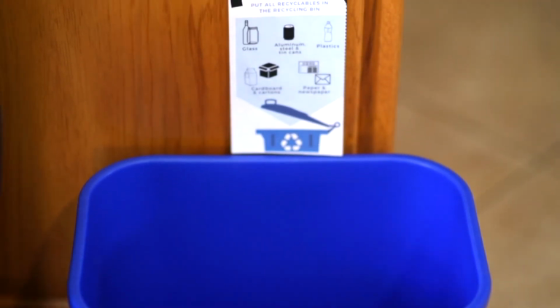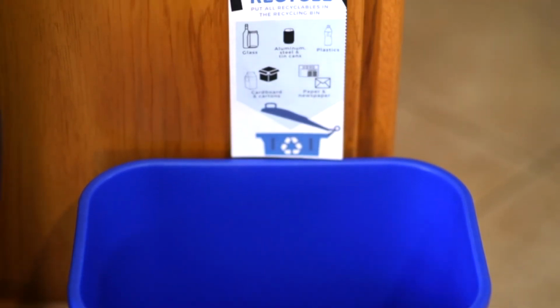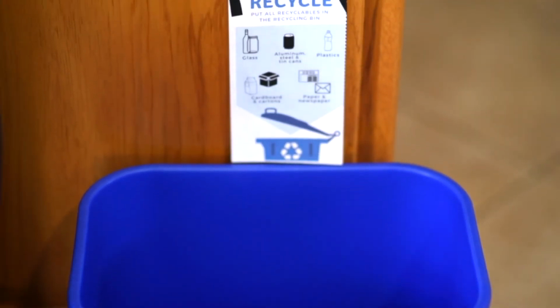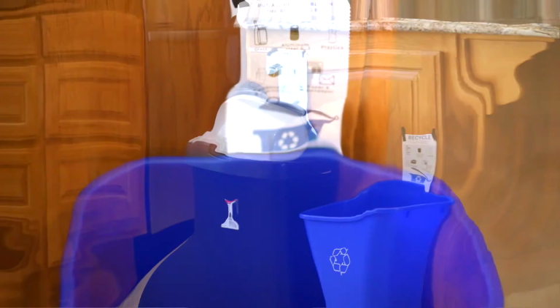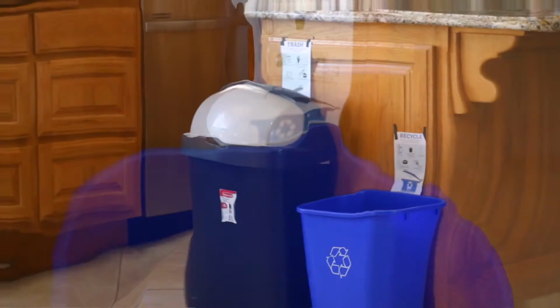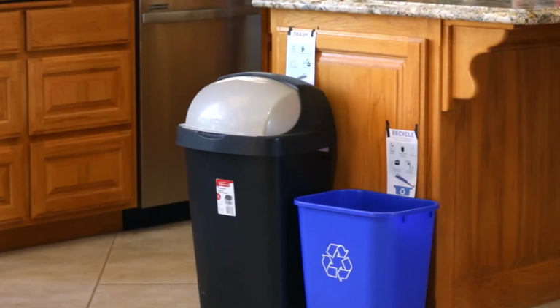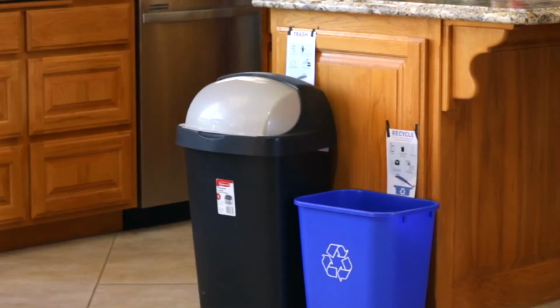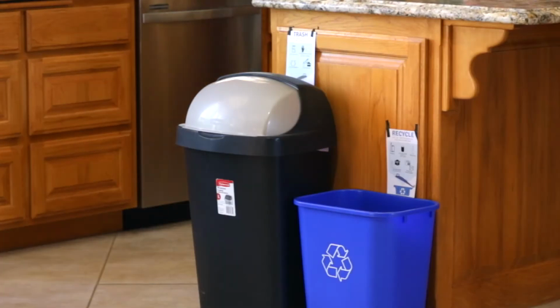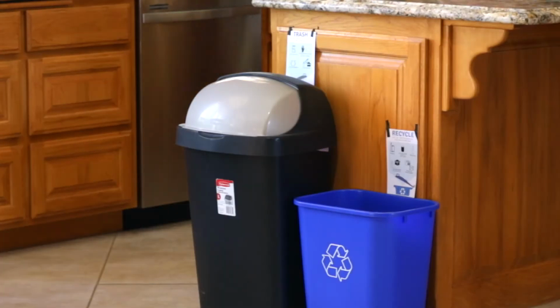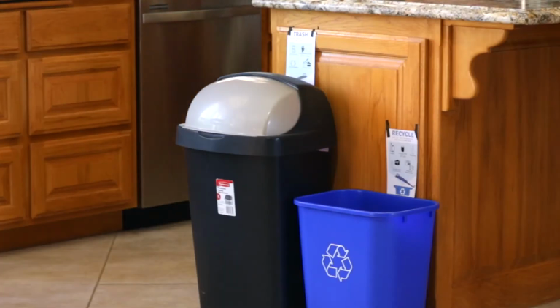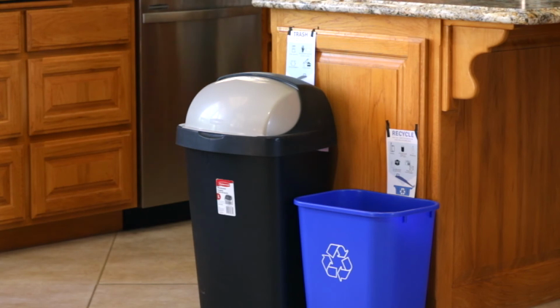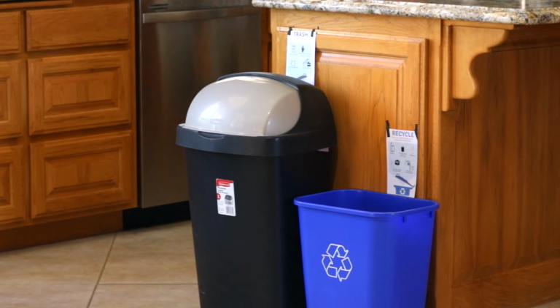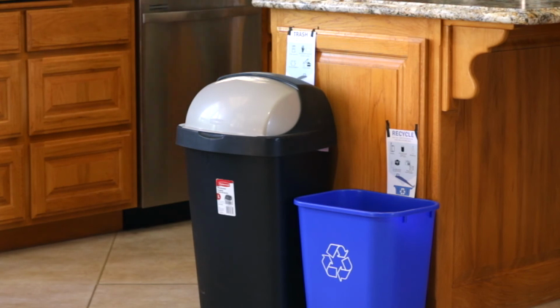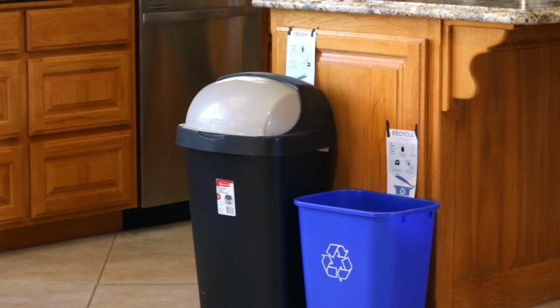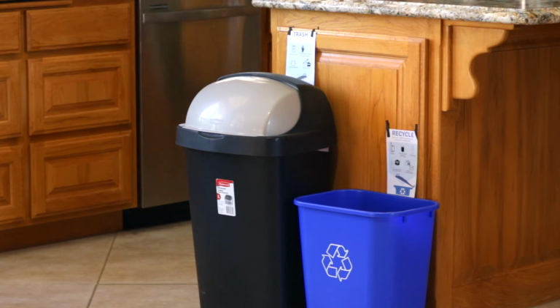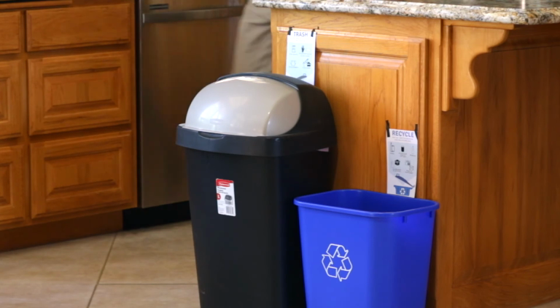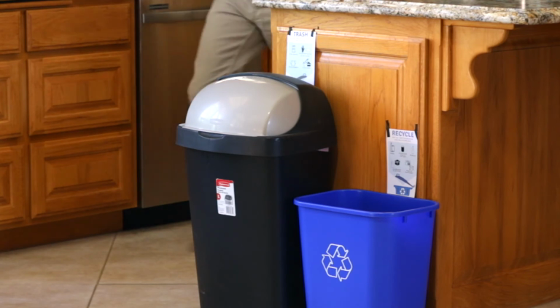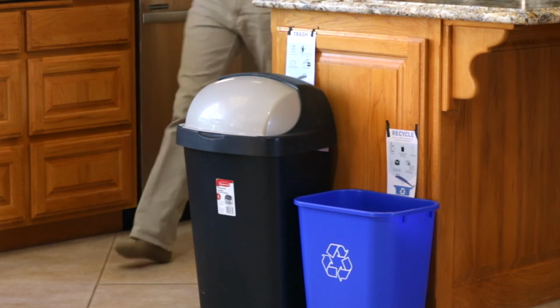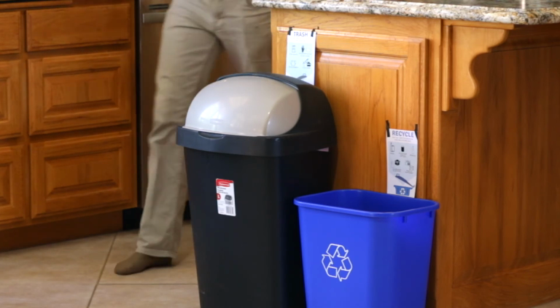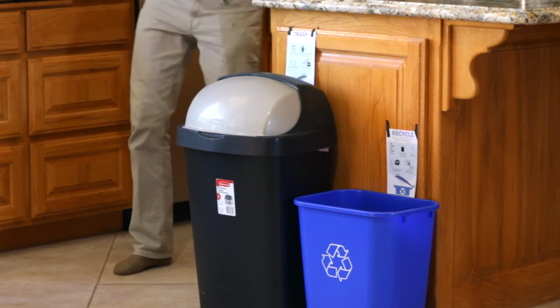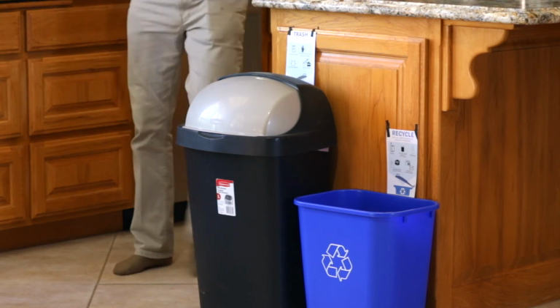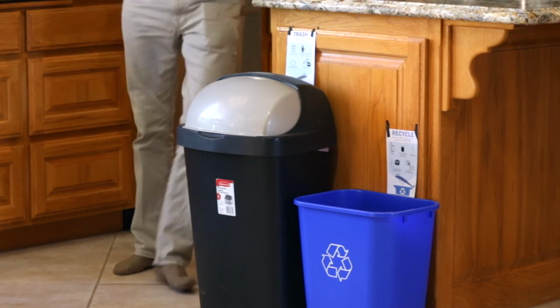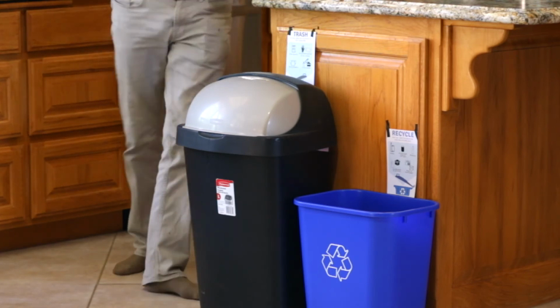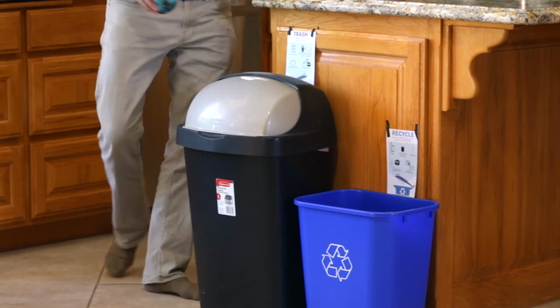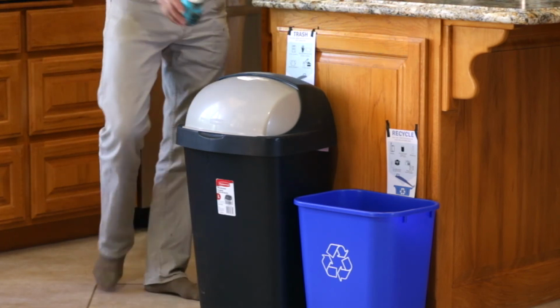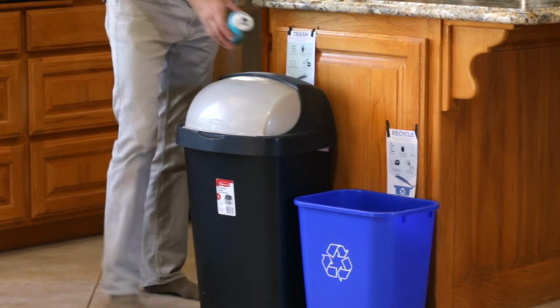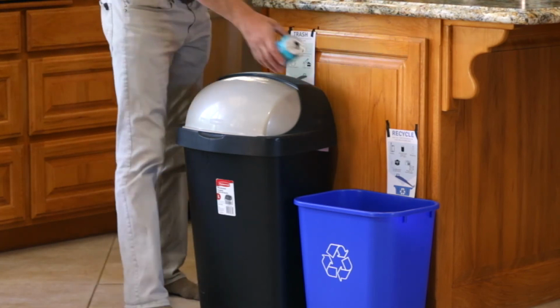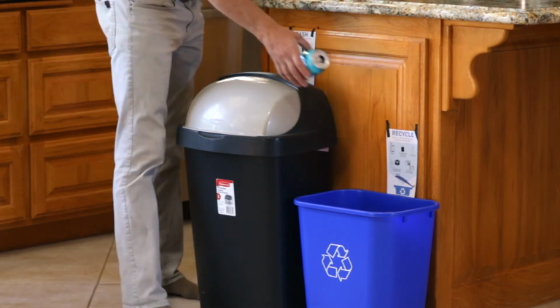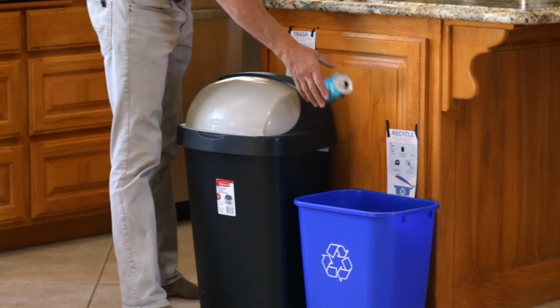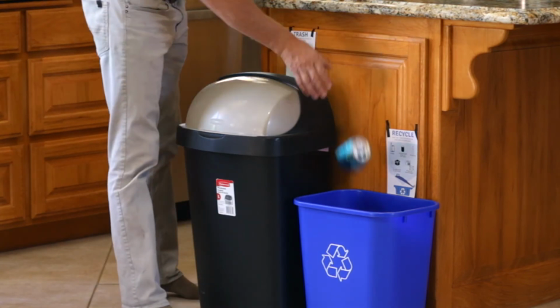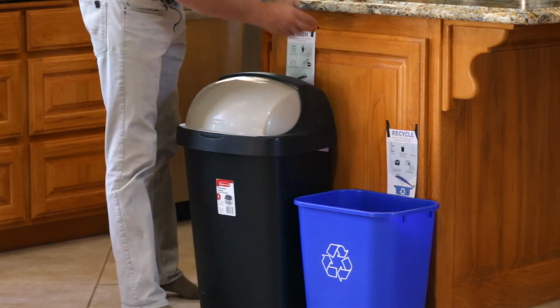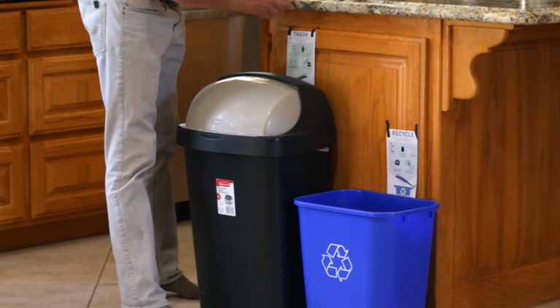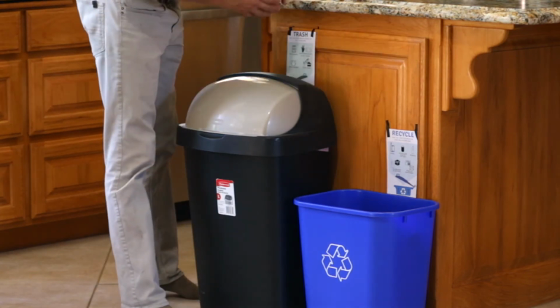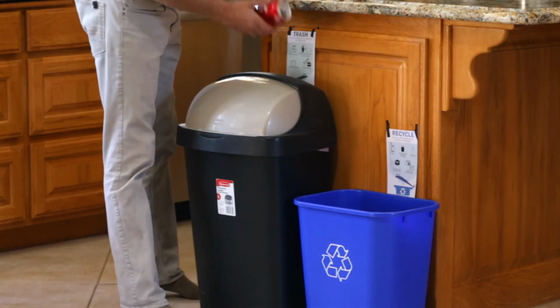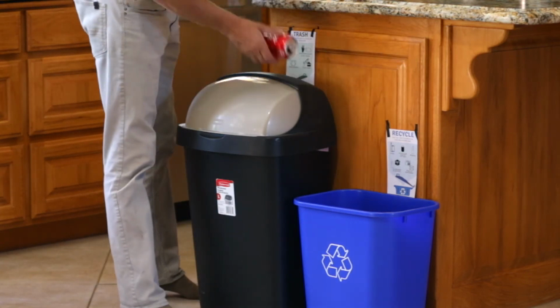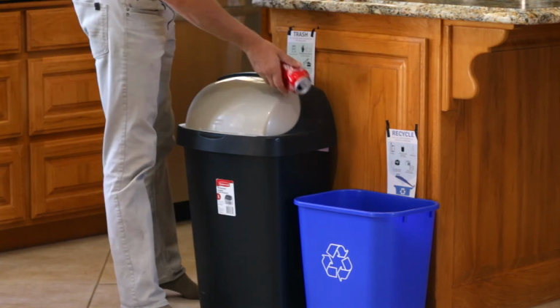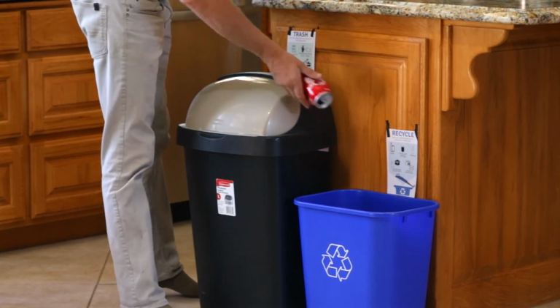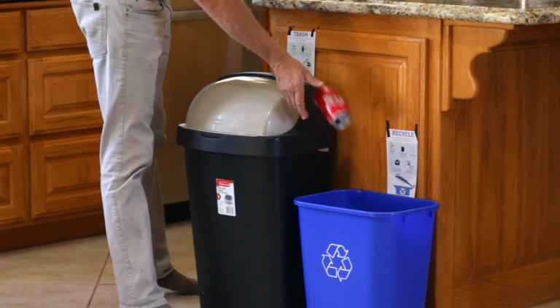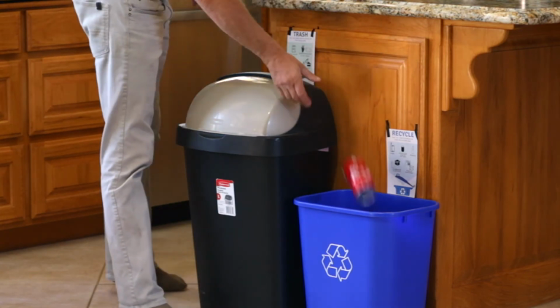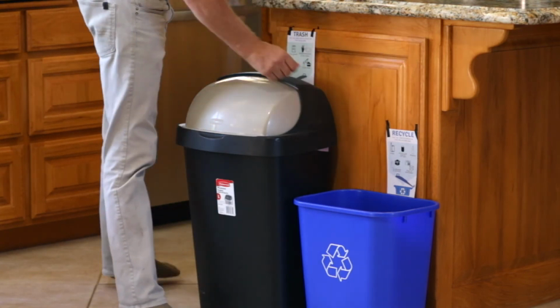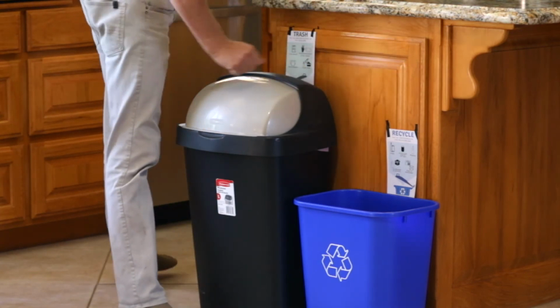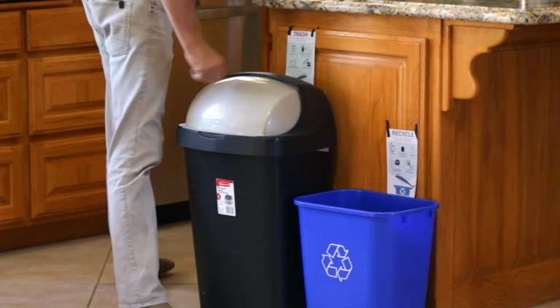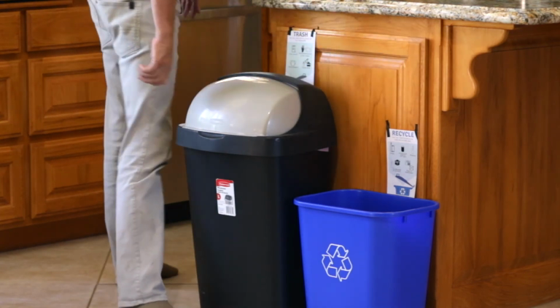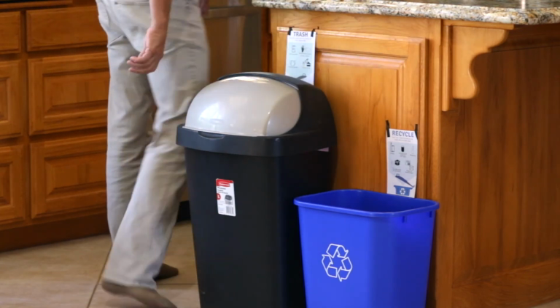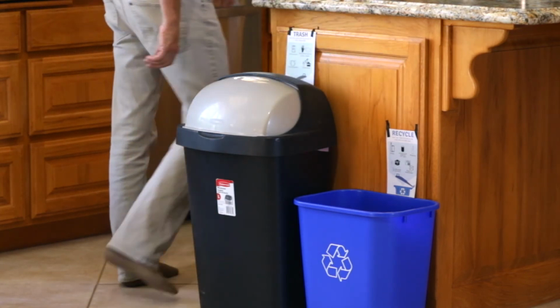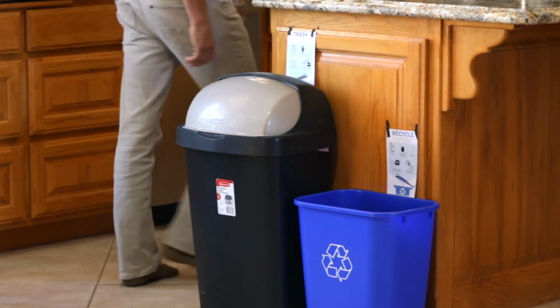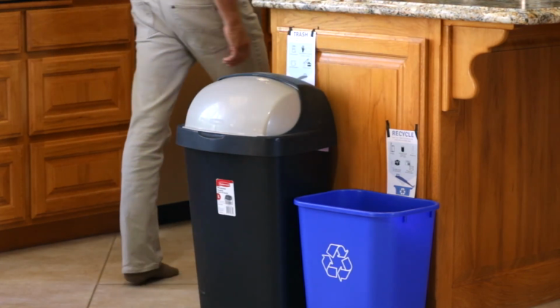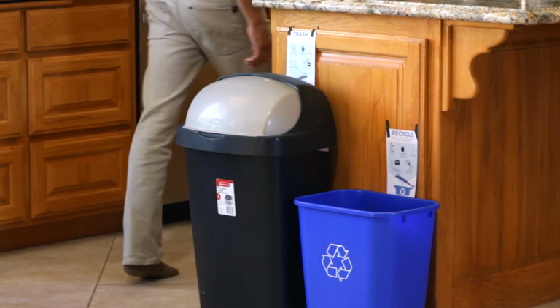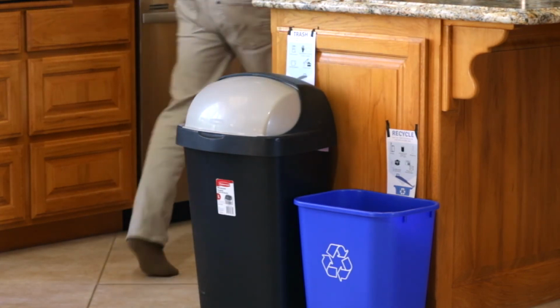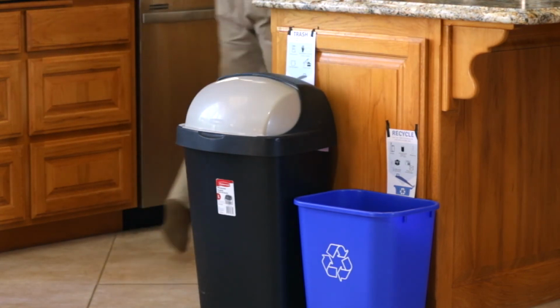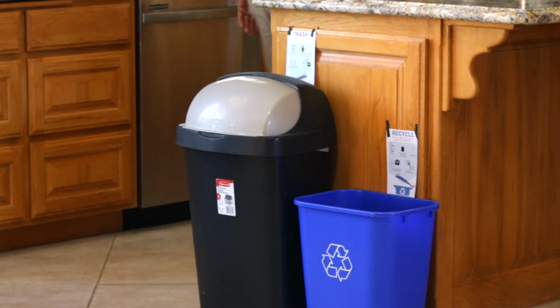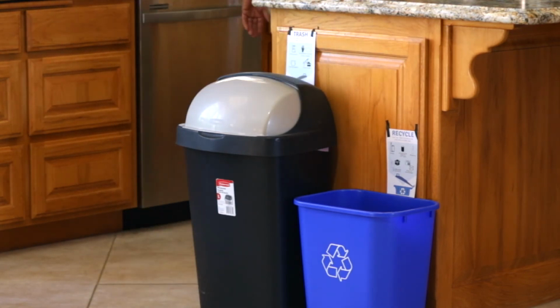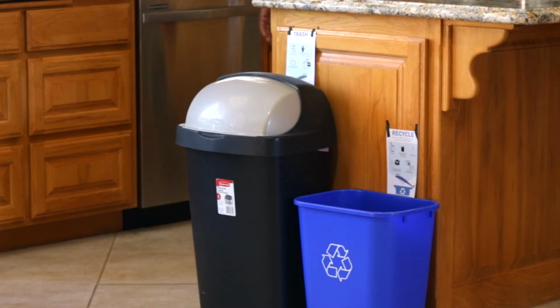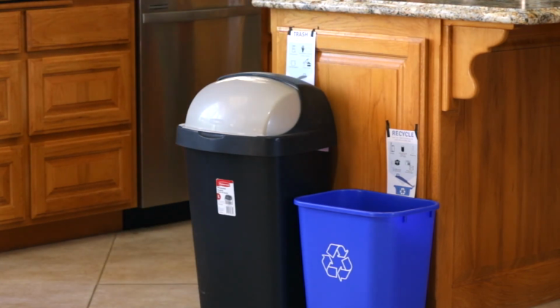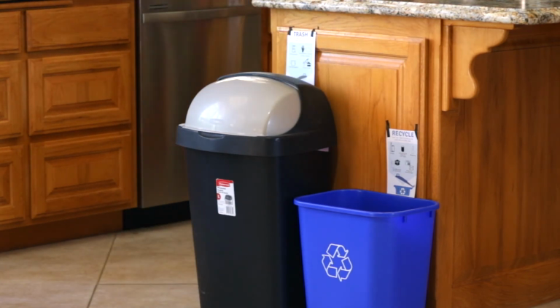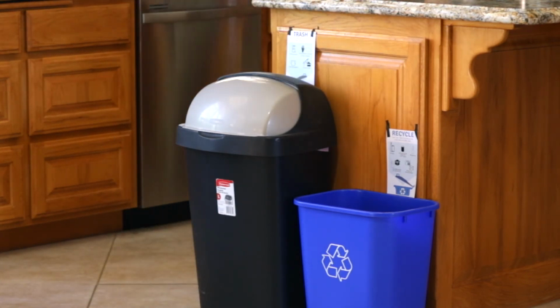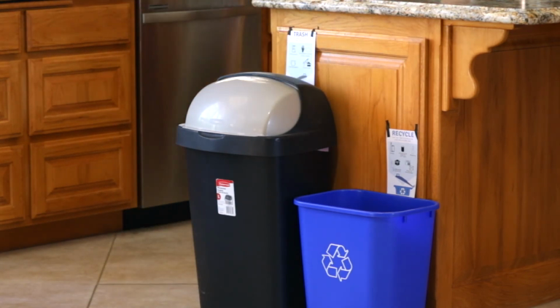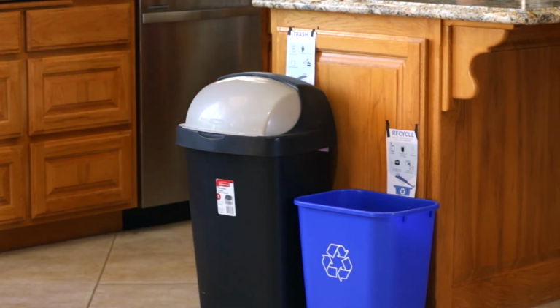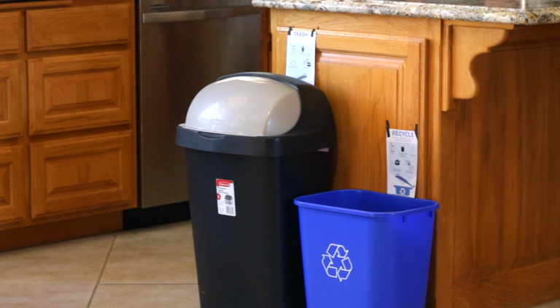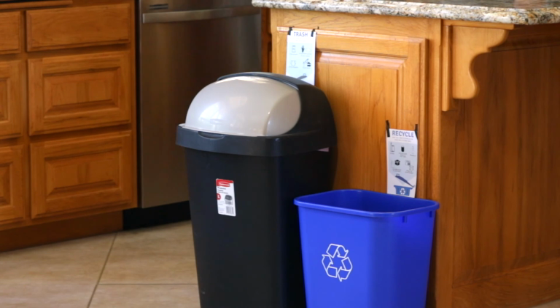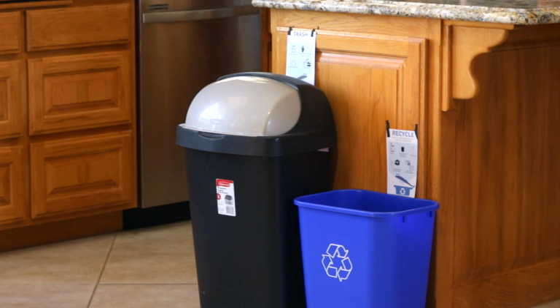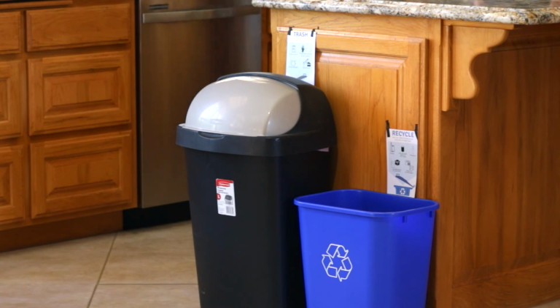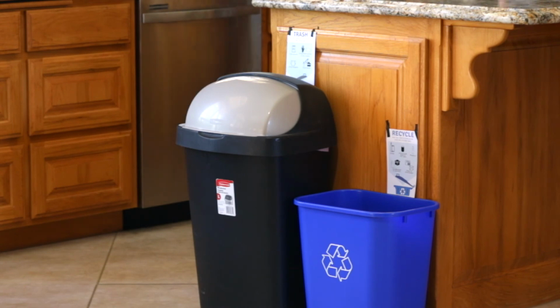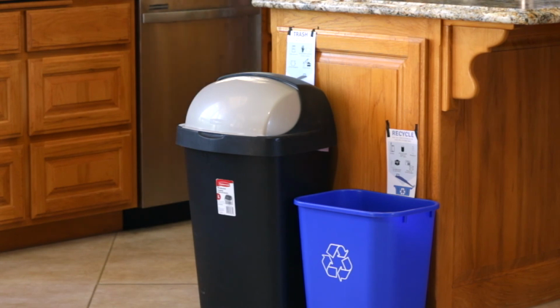Having these containers makes recycling a breeze and should increase the number of recyclables that make it into your curbside bin.